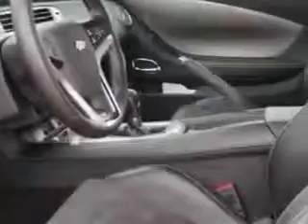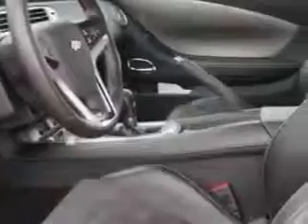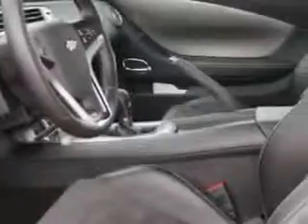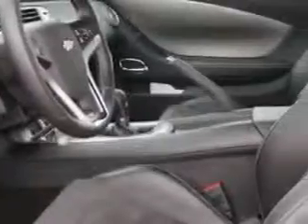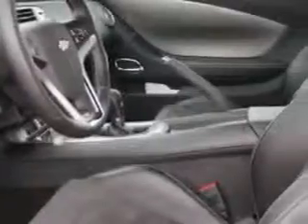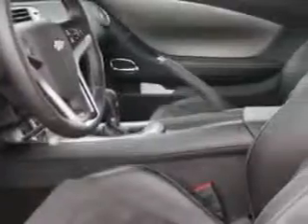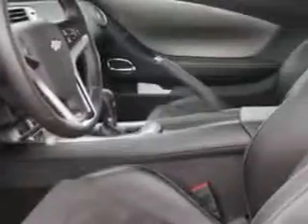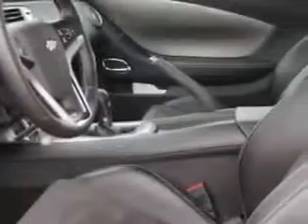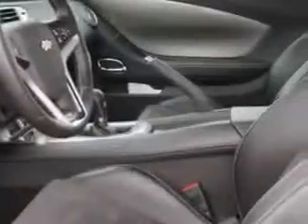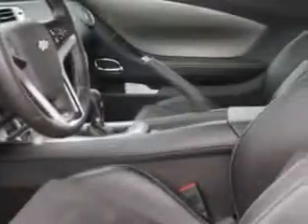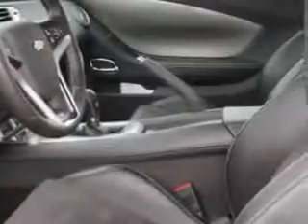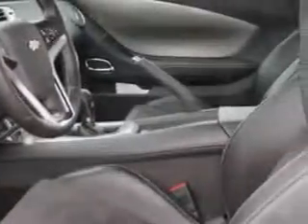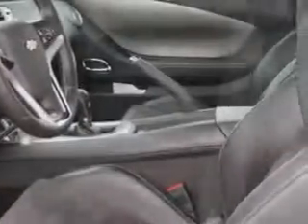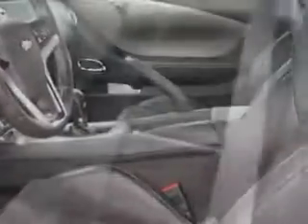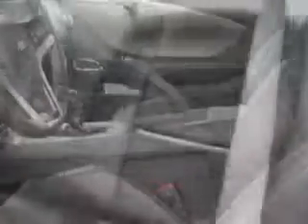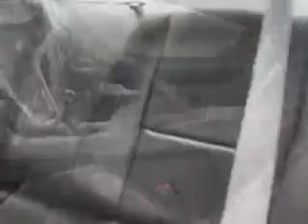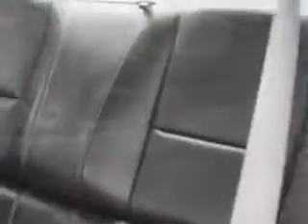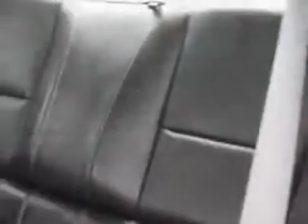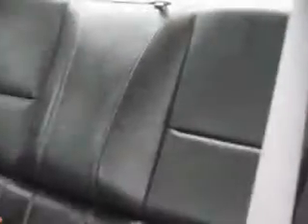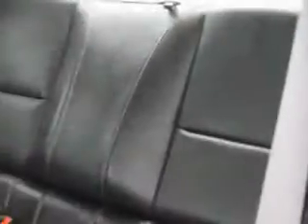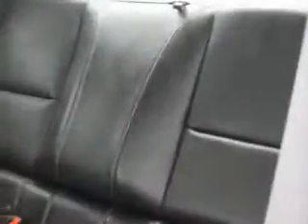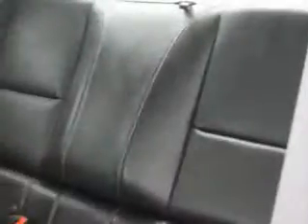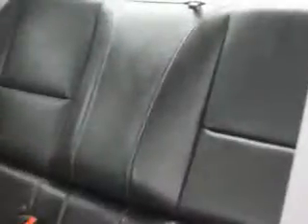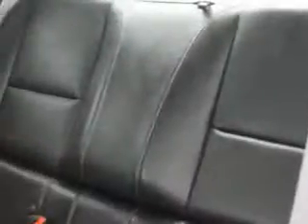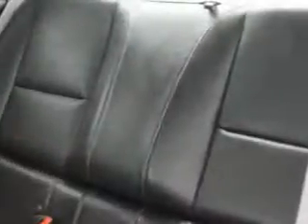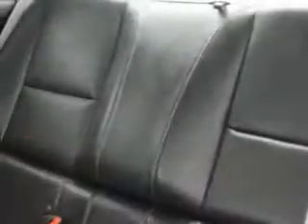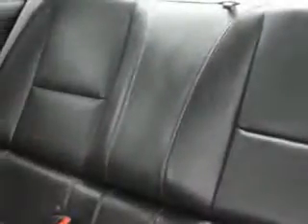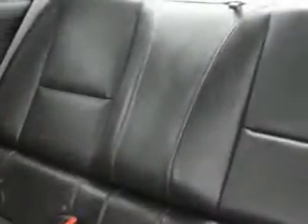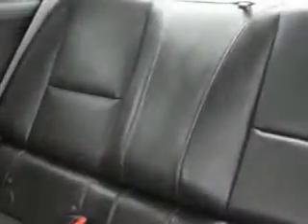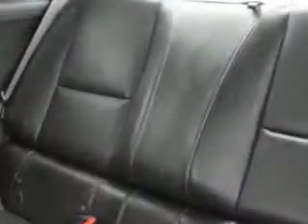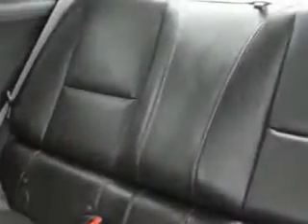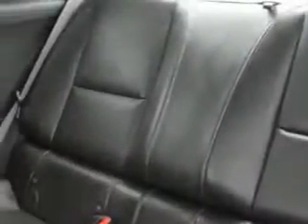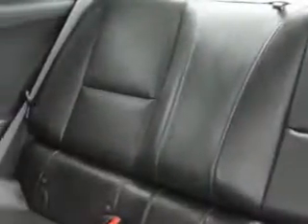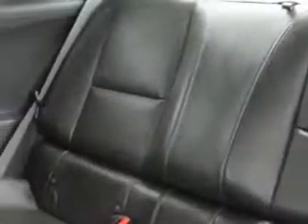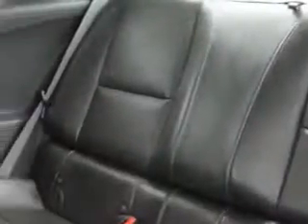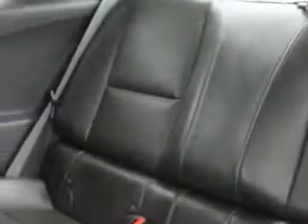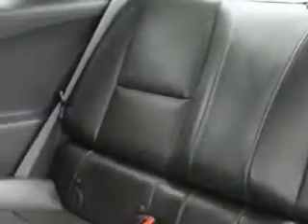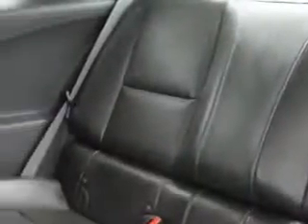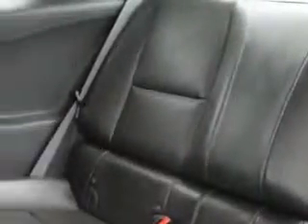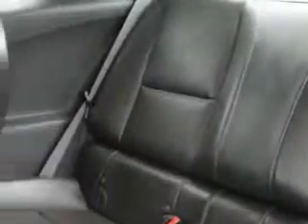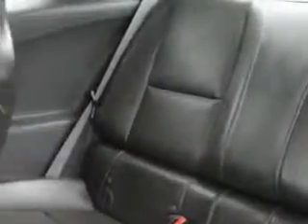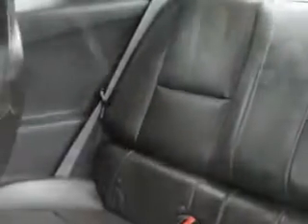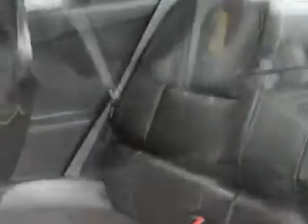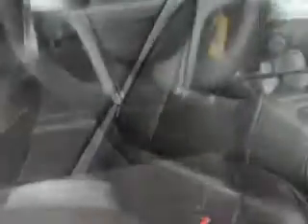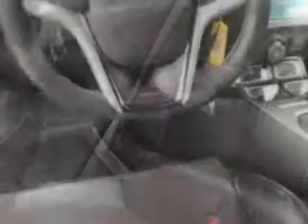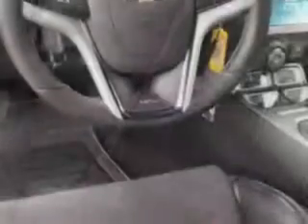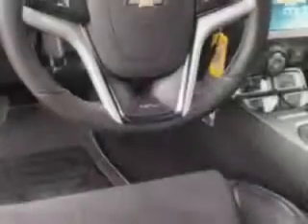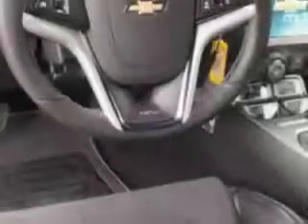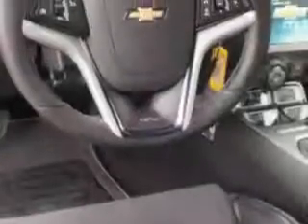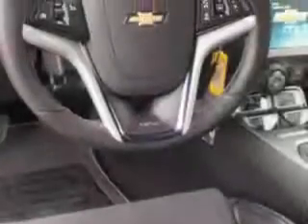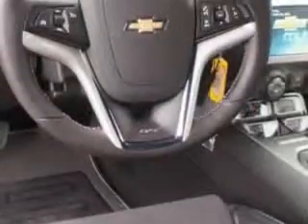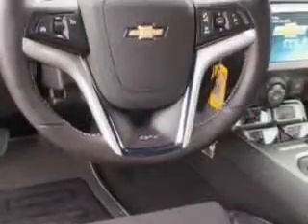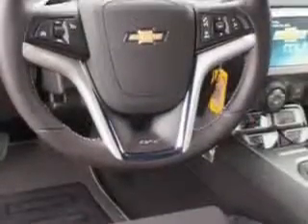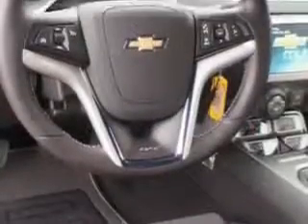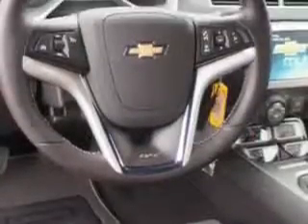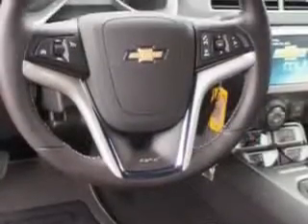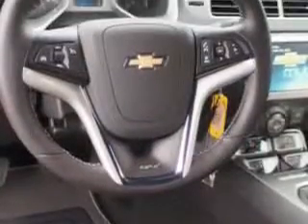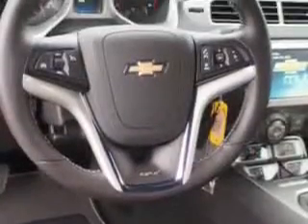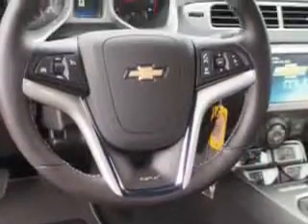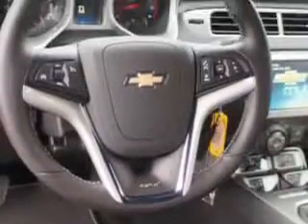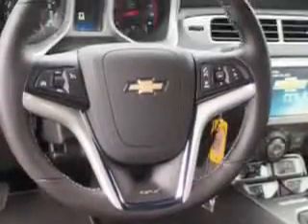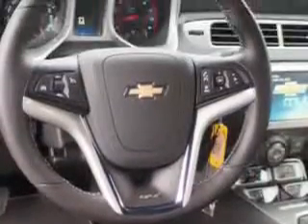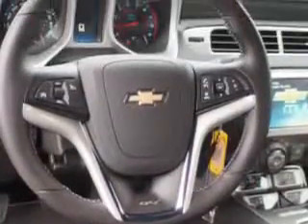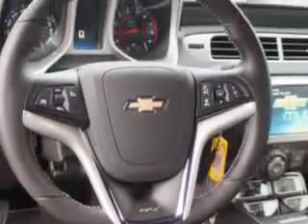Enjoy the drive and have peace of mind in this 2014 Chevrolet Camaro. See us at Larry H. Miller Chevrolet of Murray today.